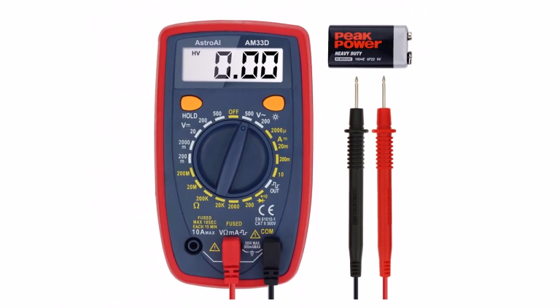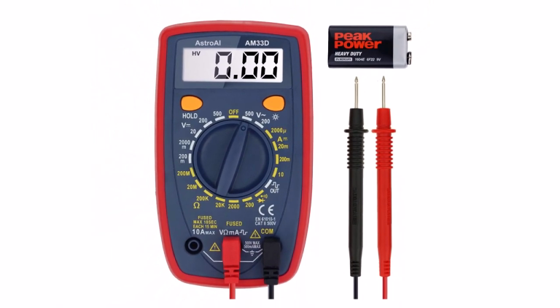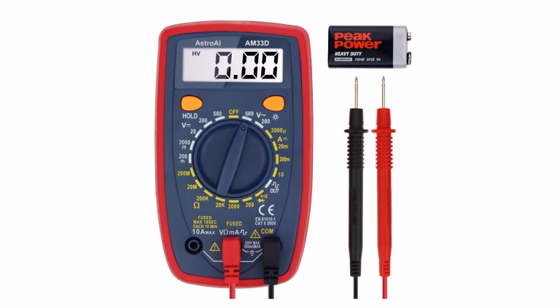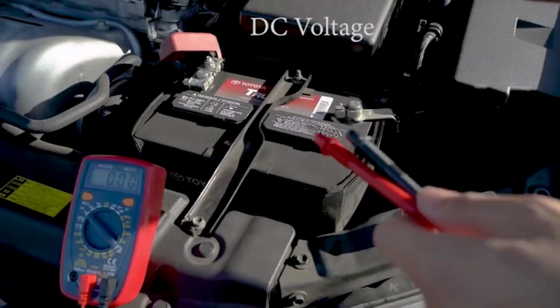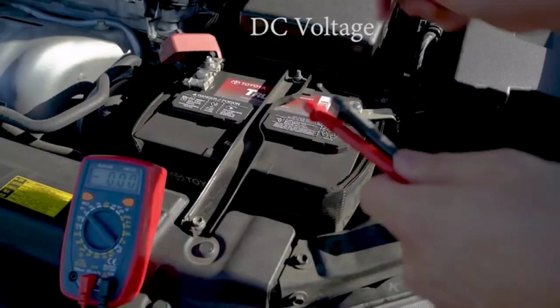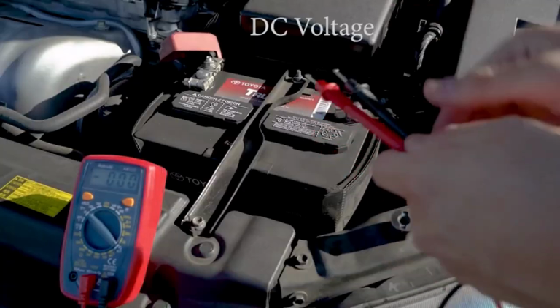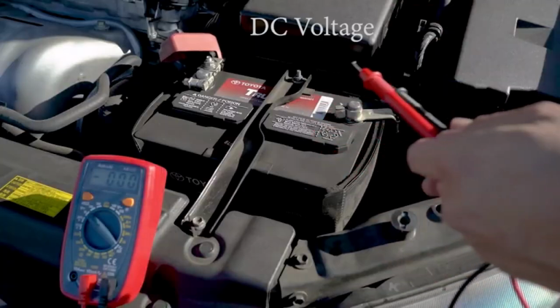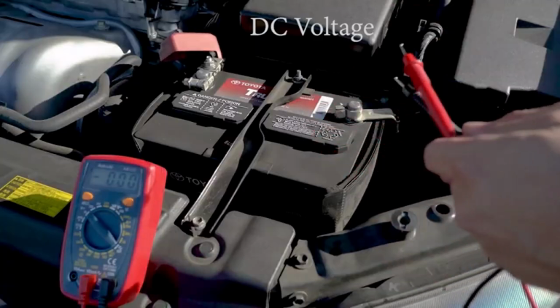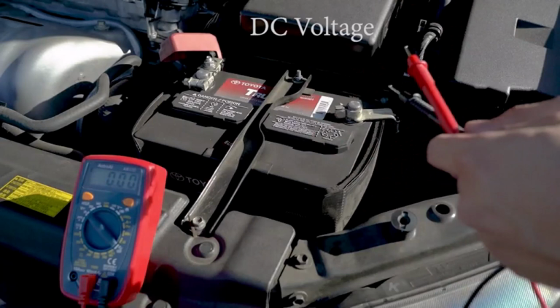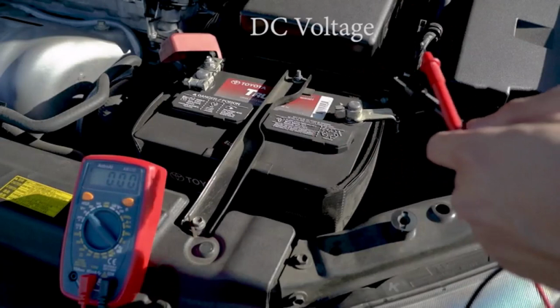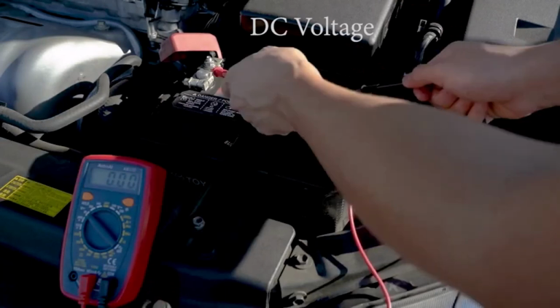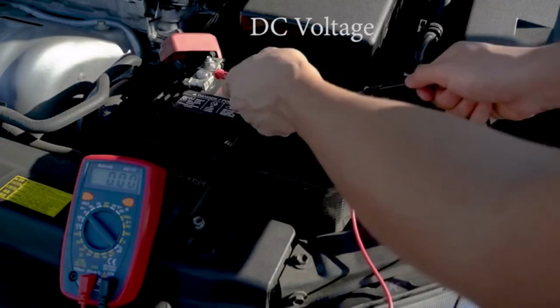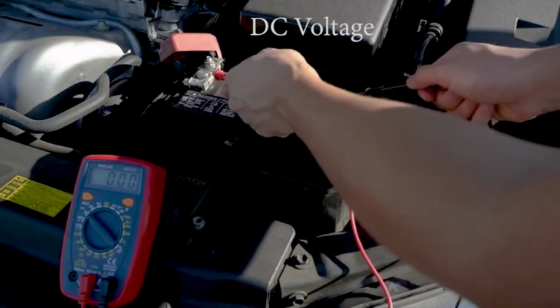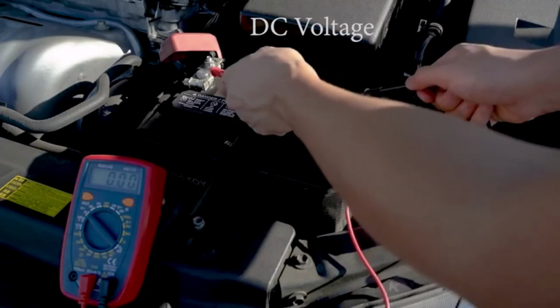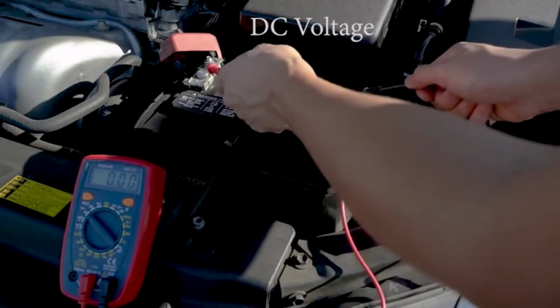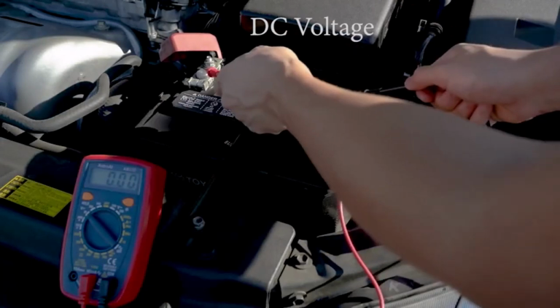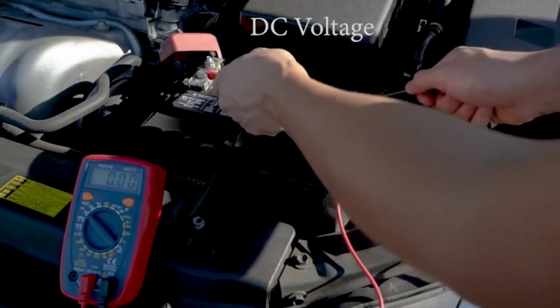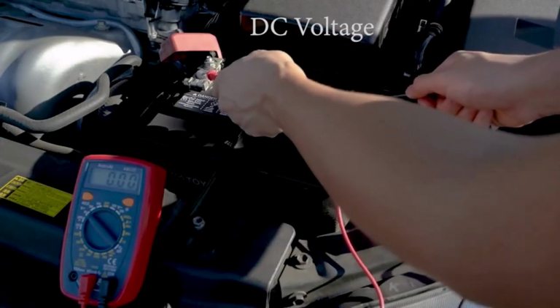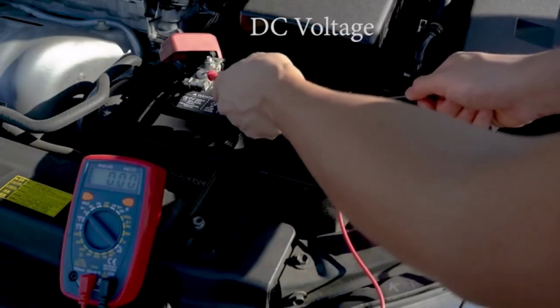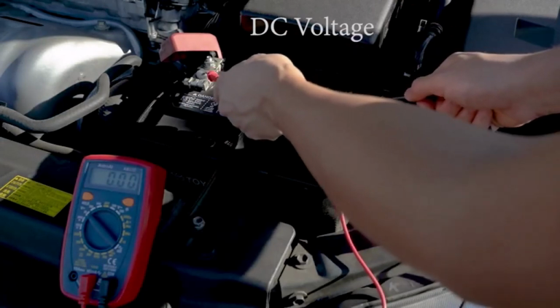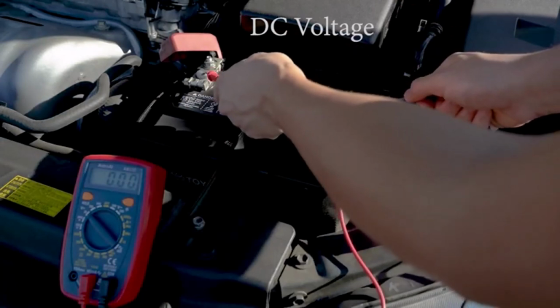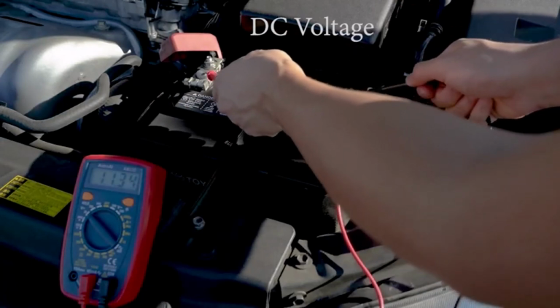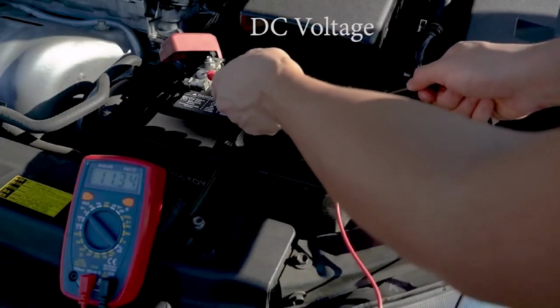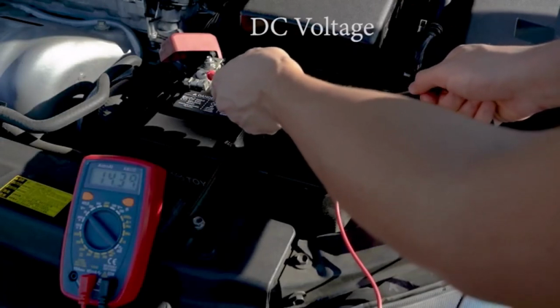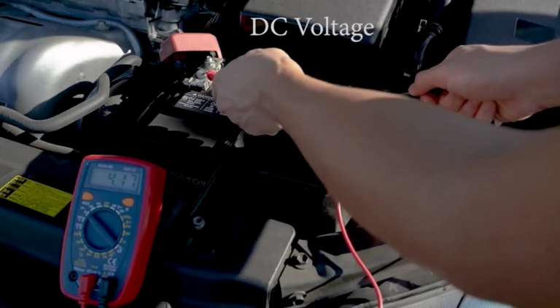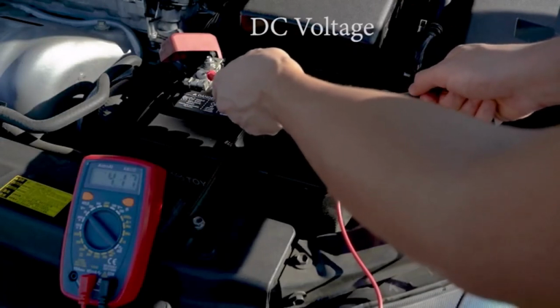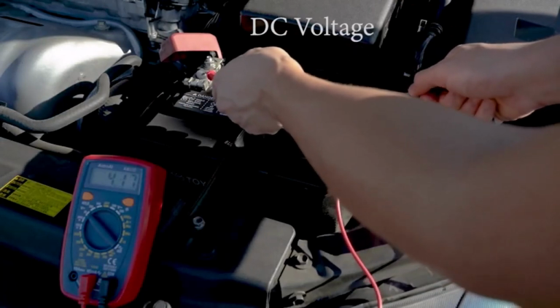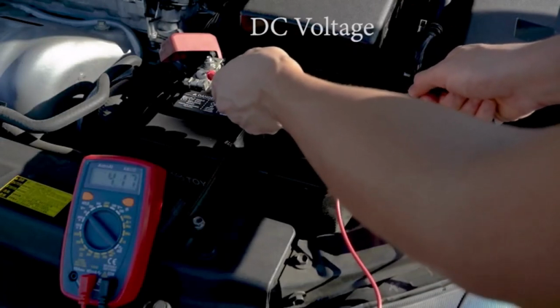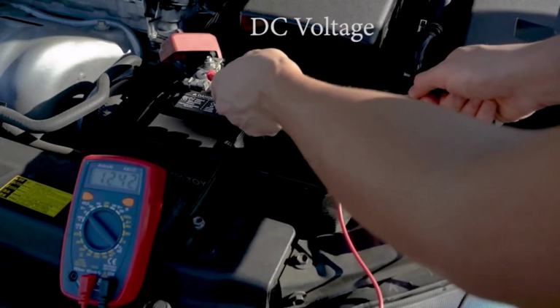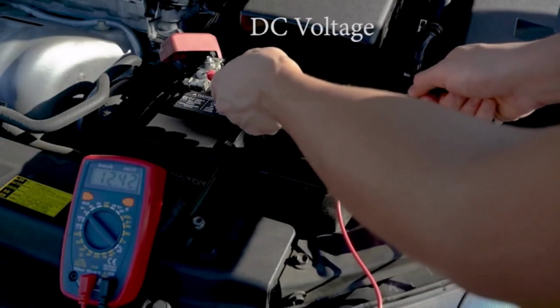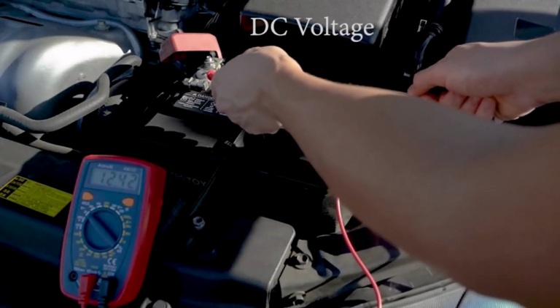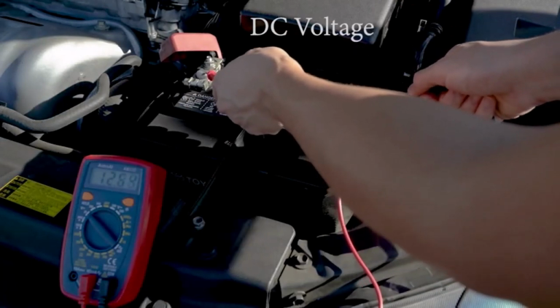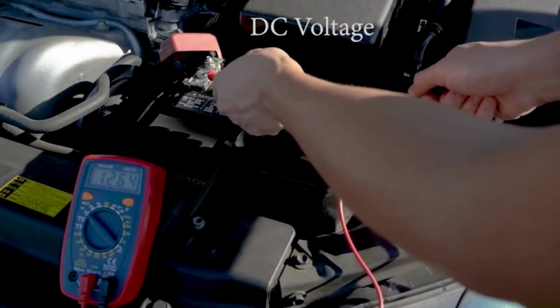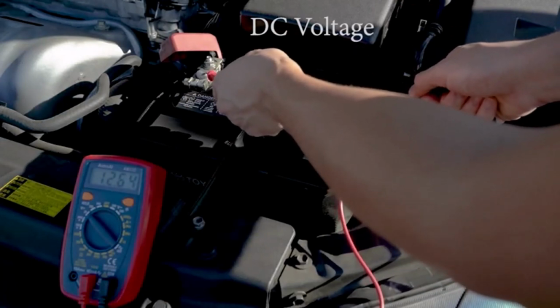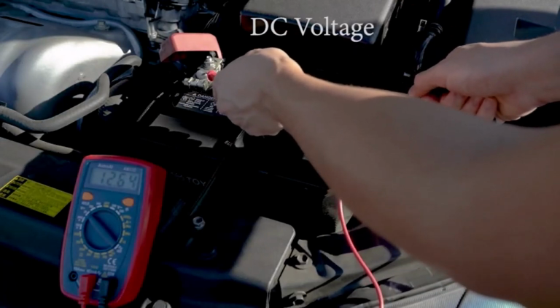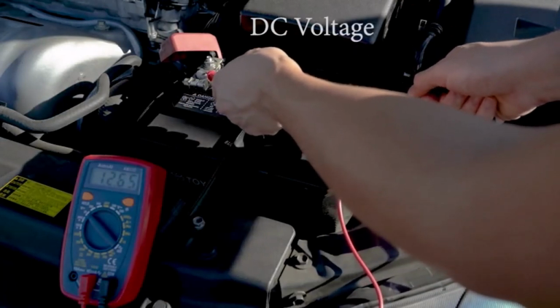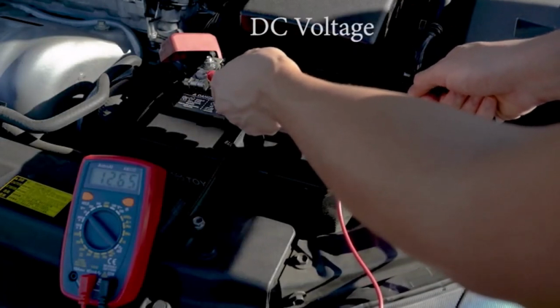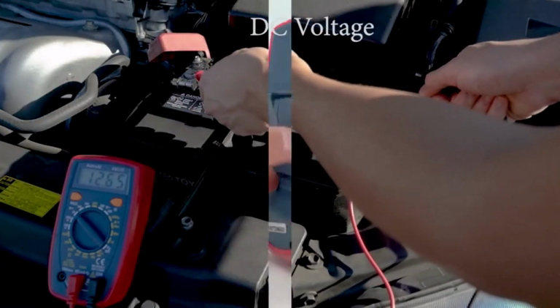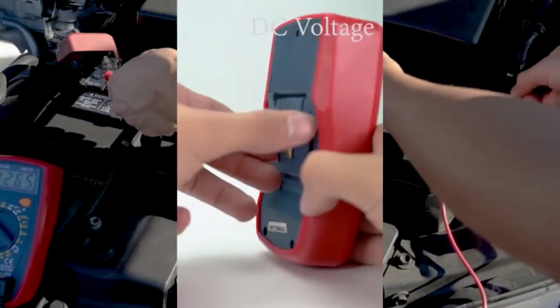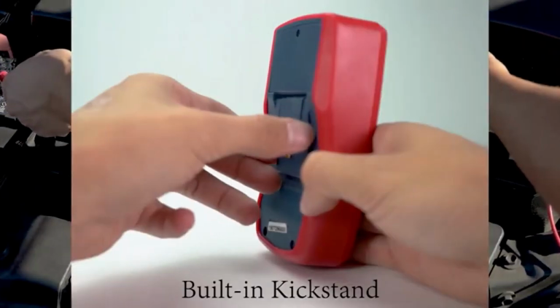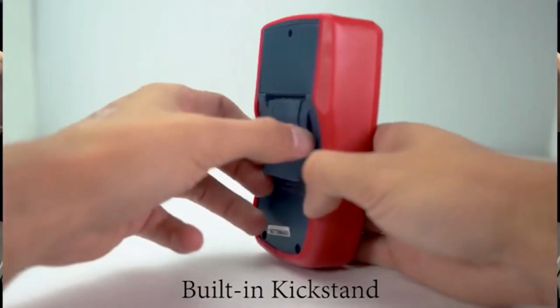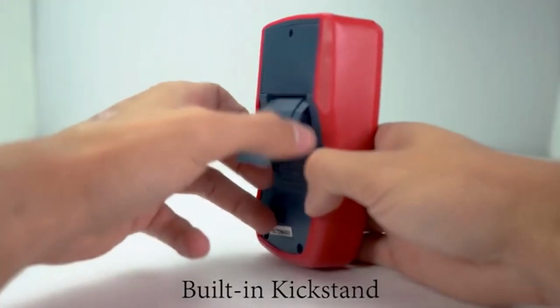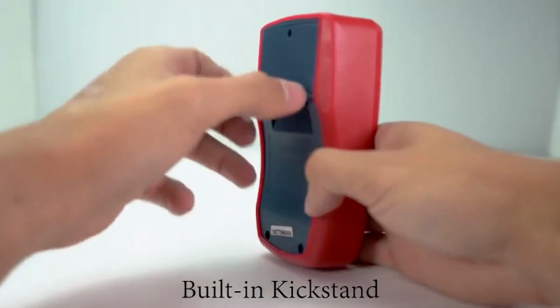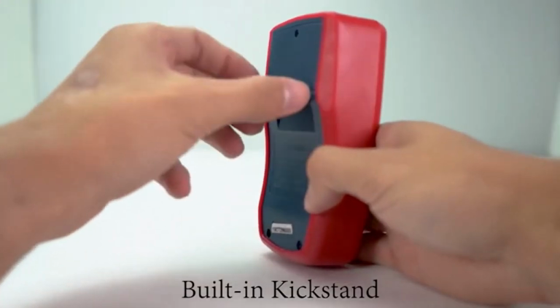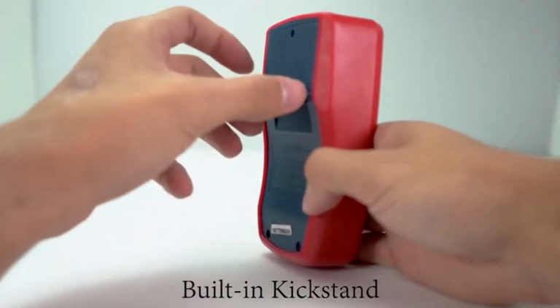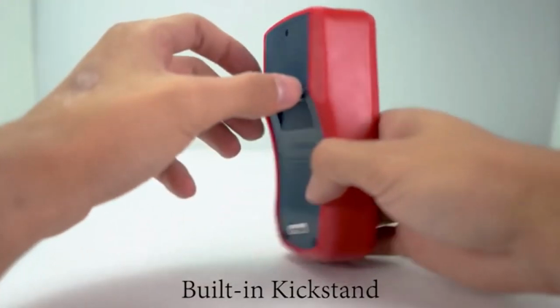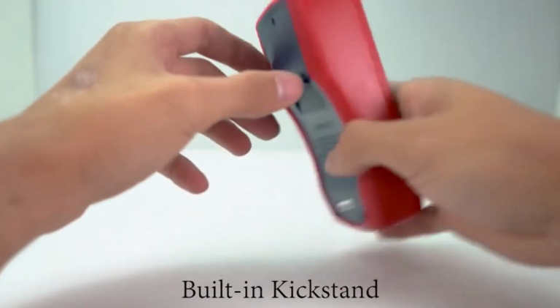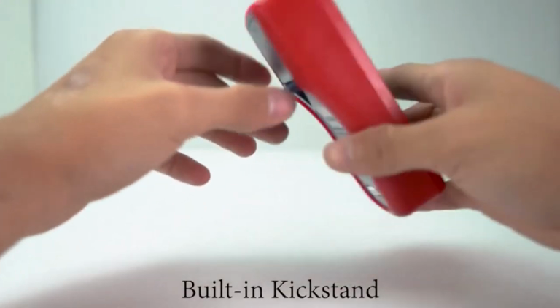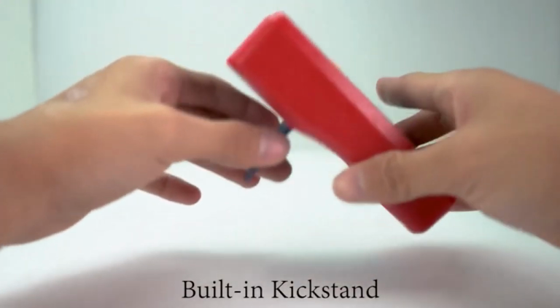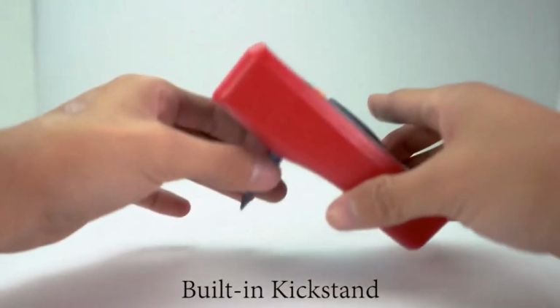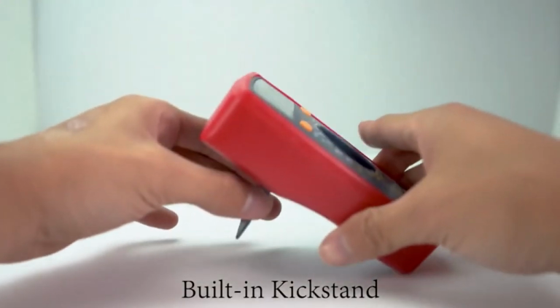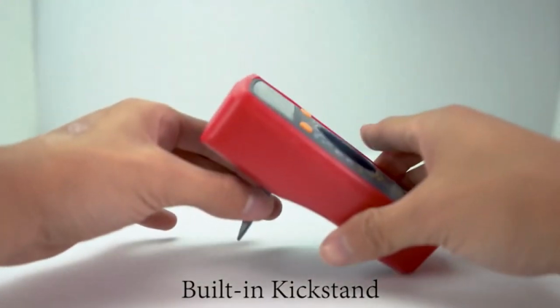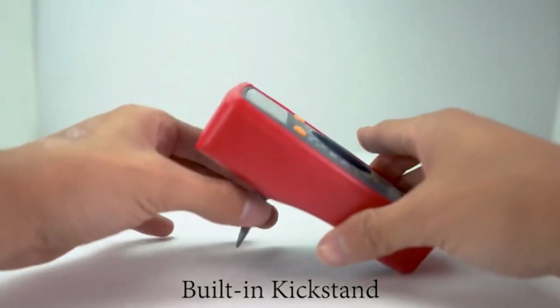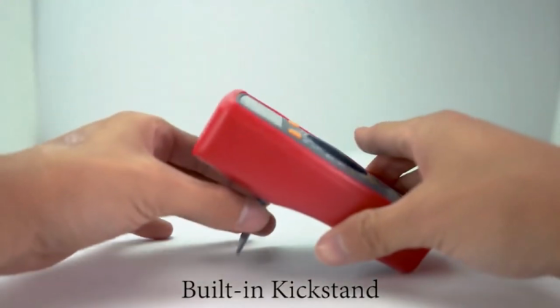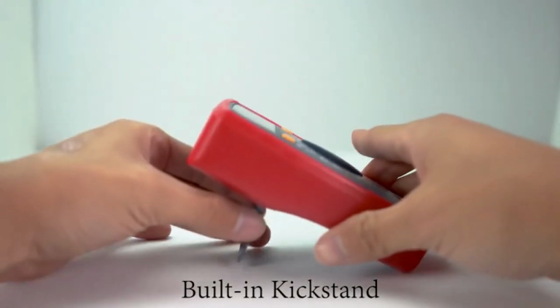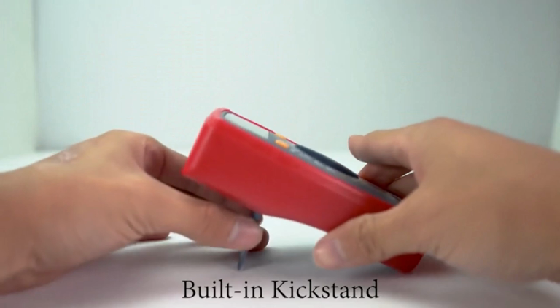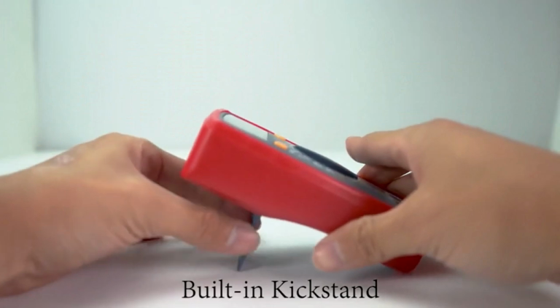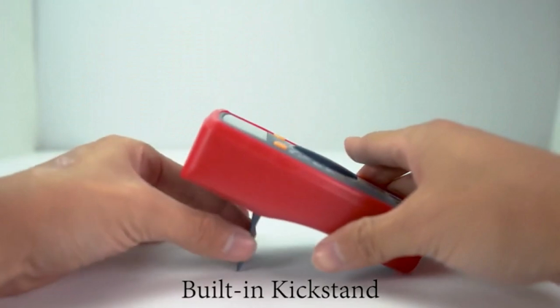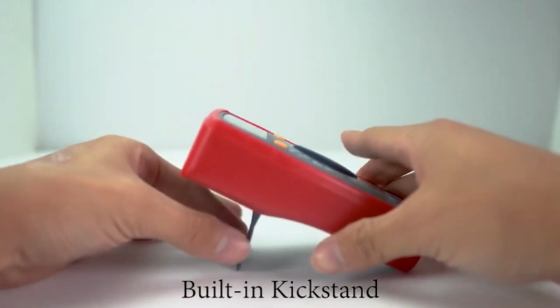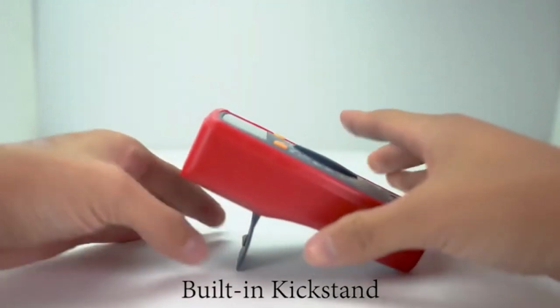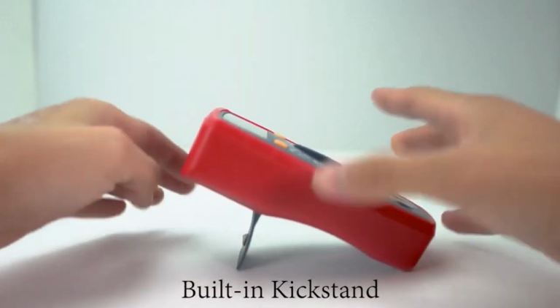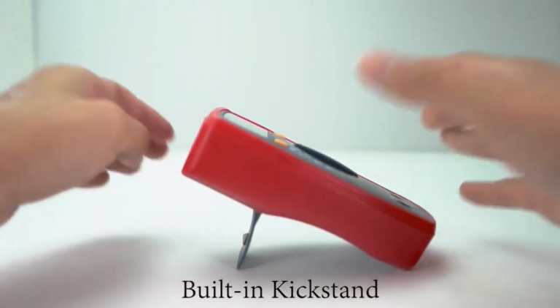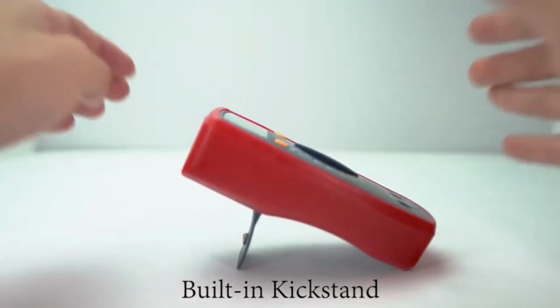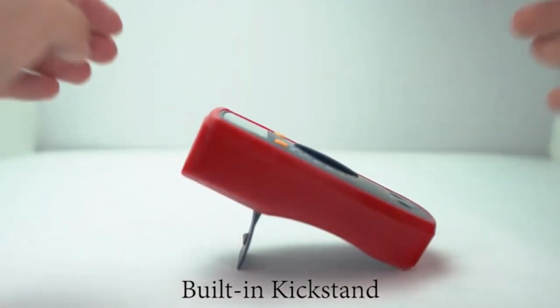What we like about it: features a digital readout, weighs 0.4 pounds, and uses one built-in lithium battery.